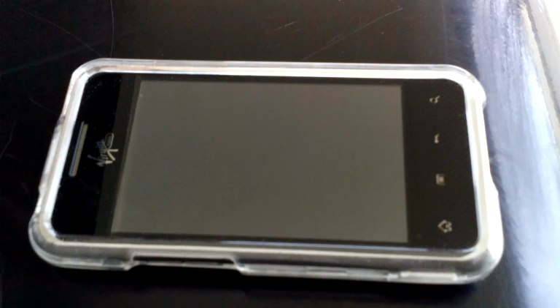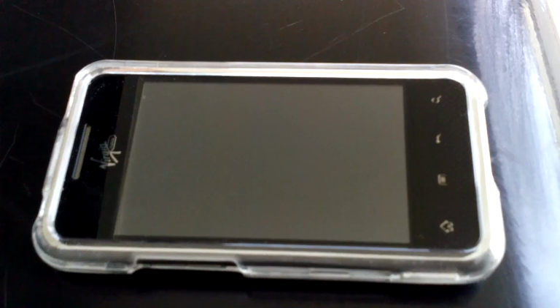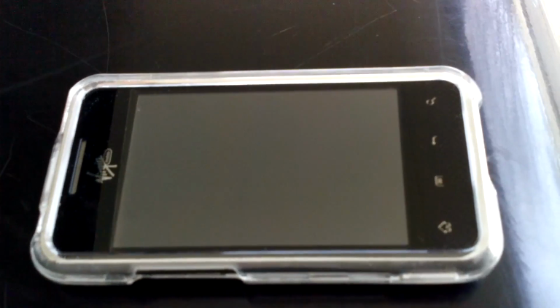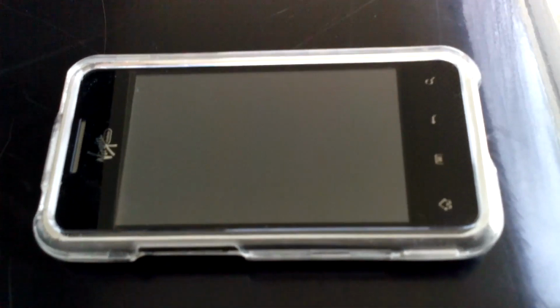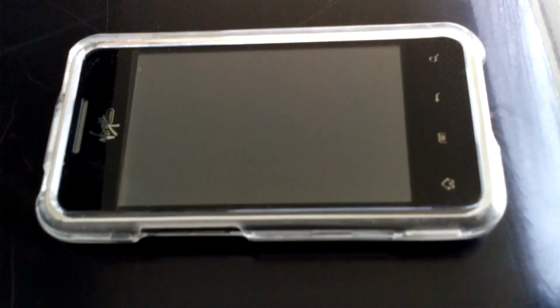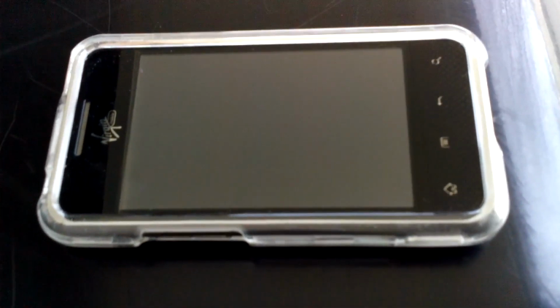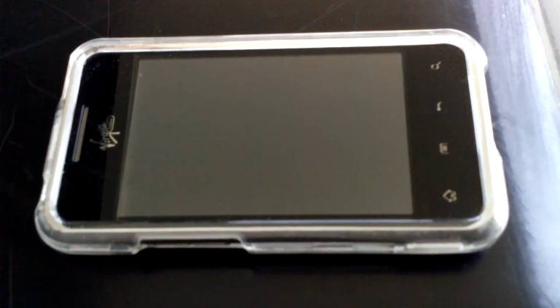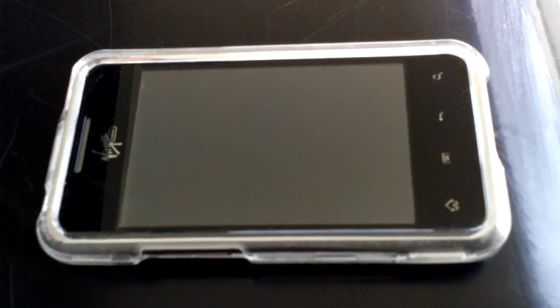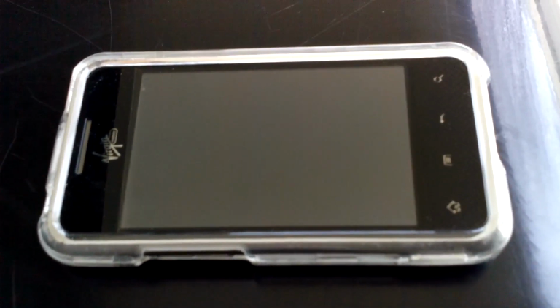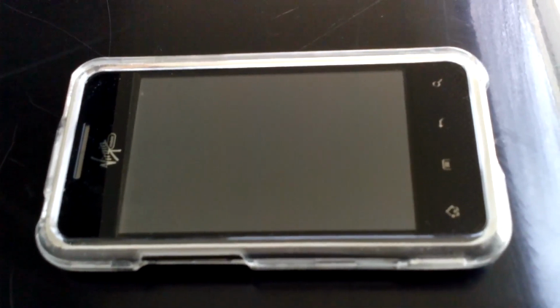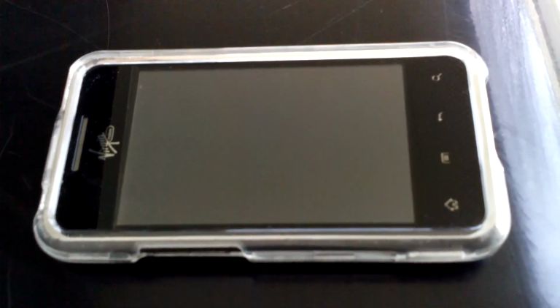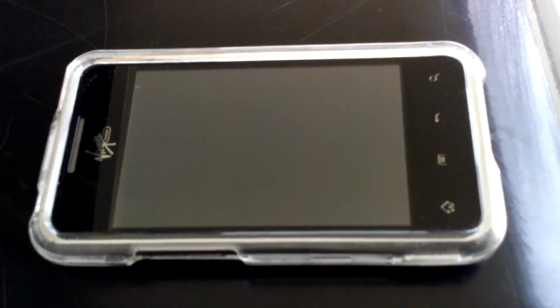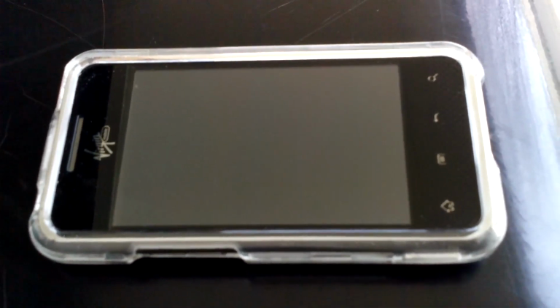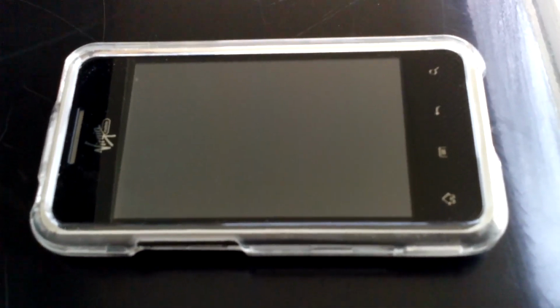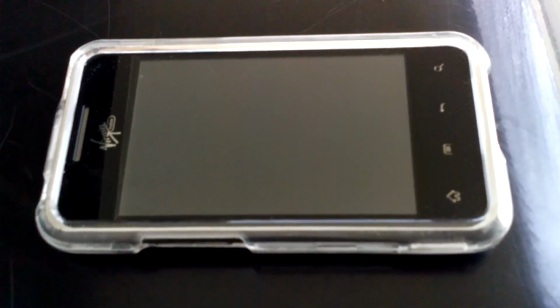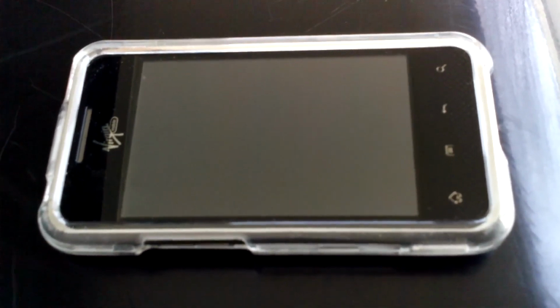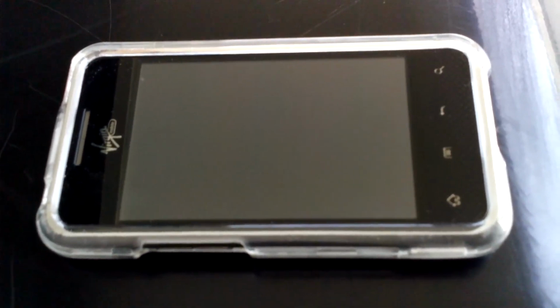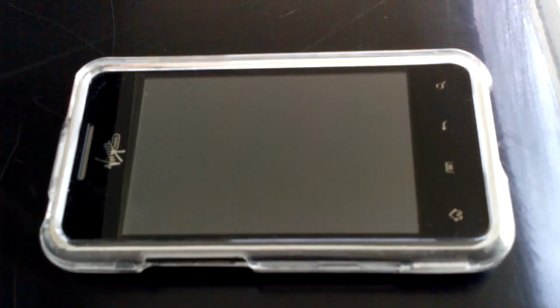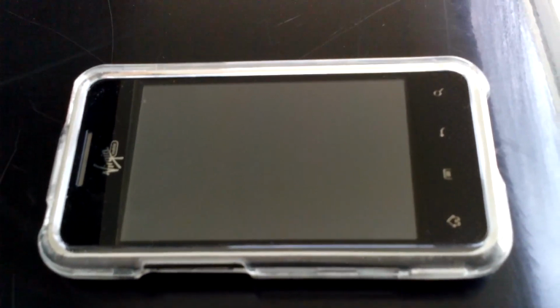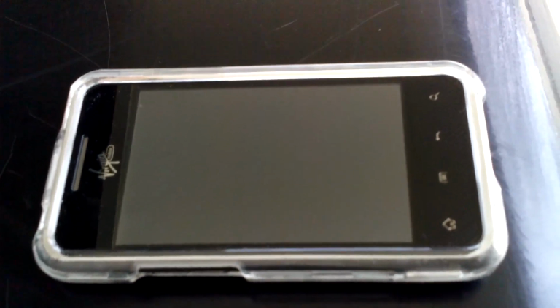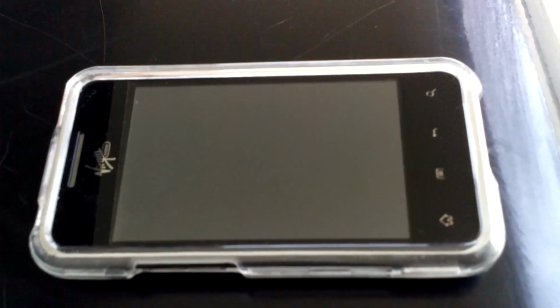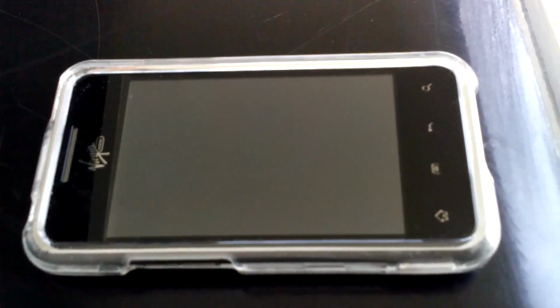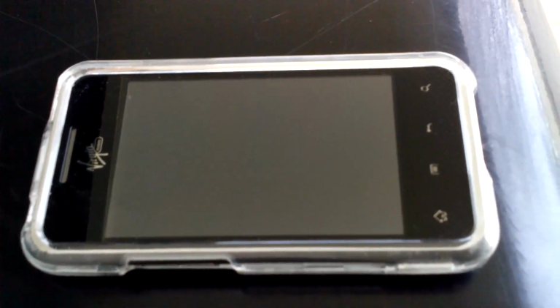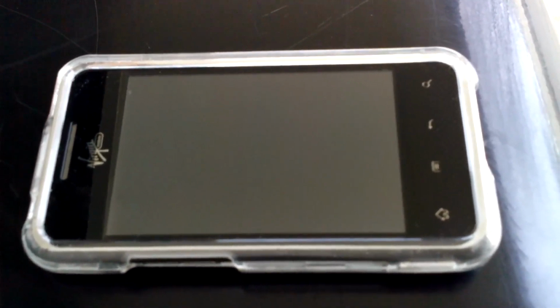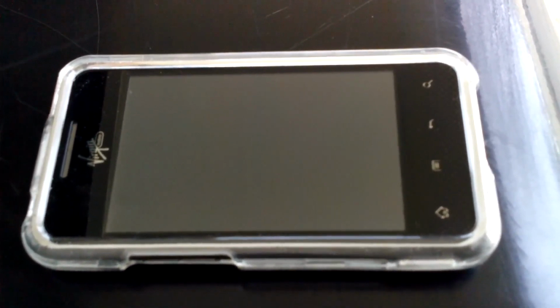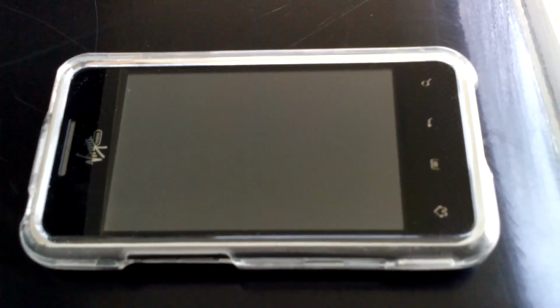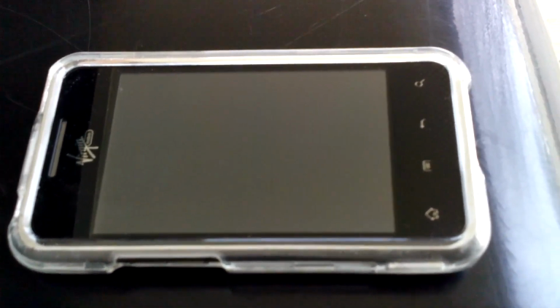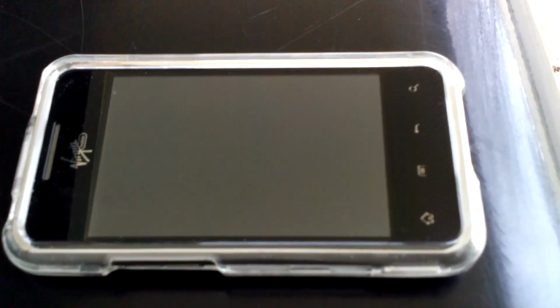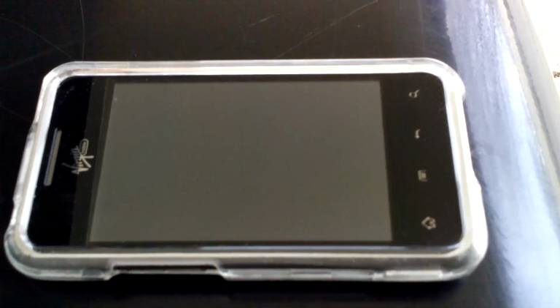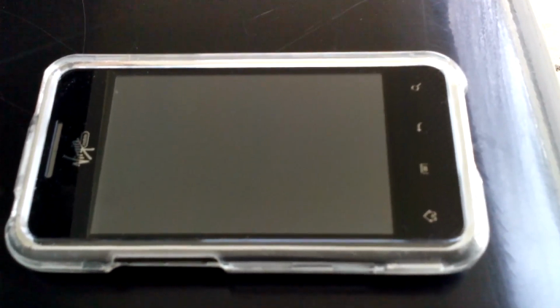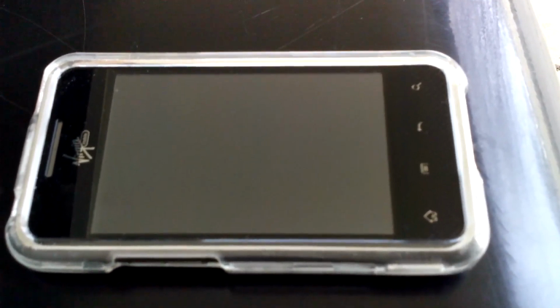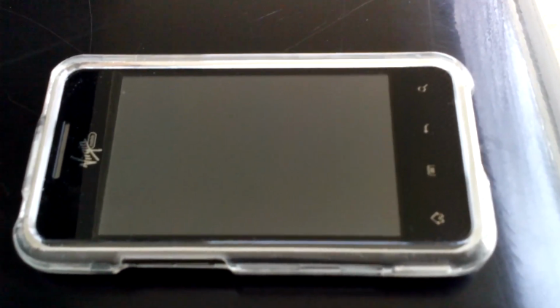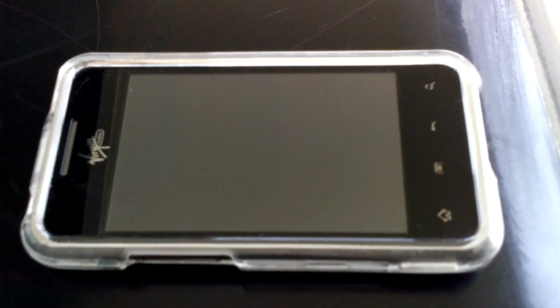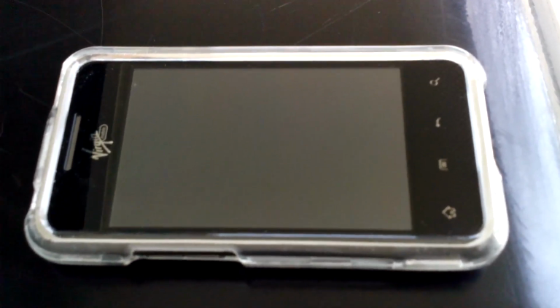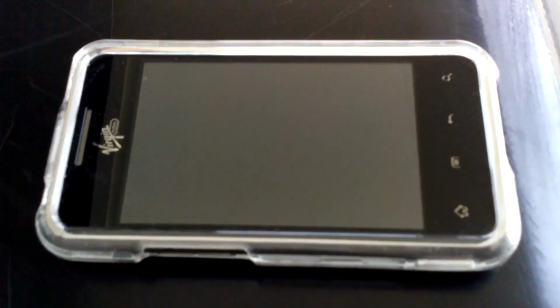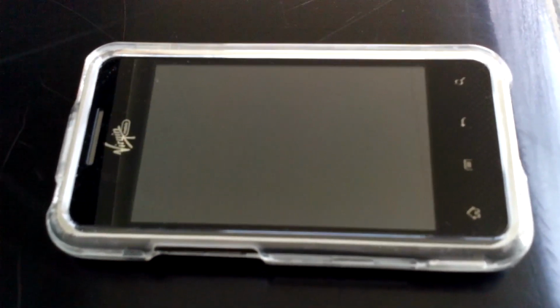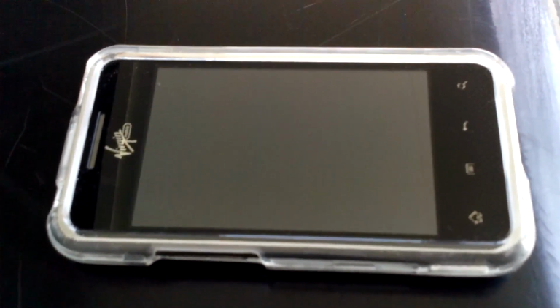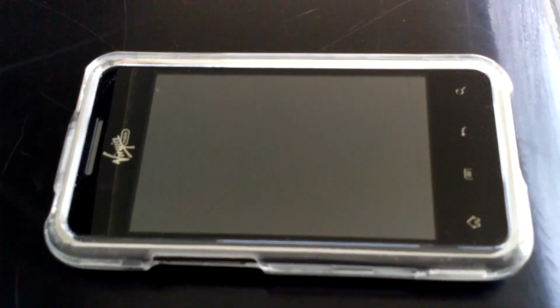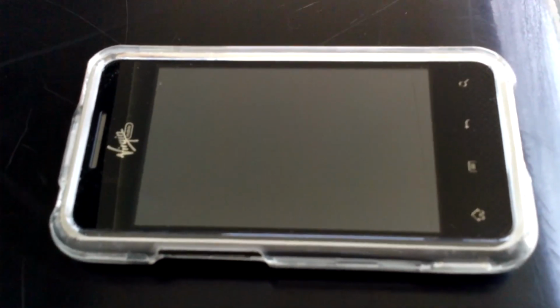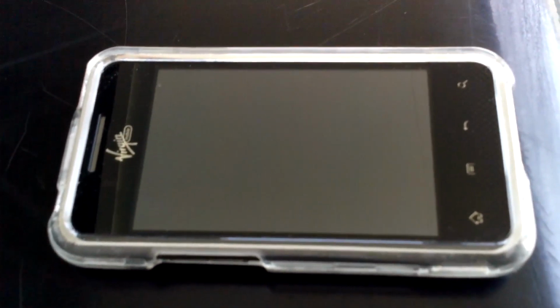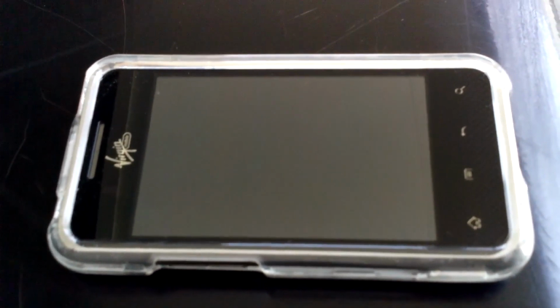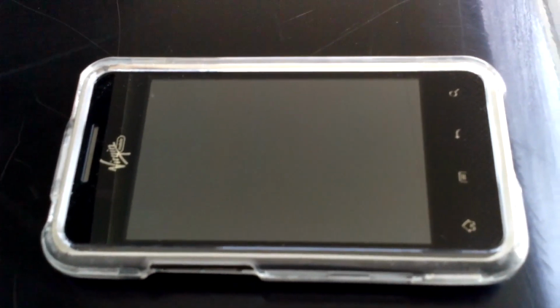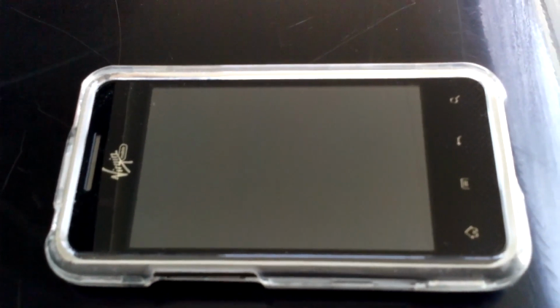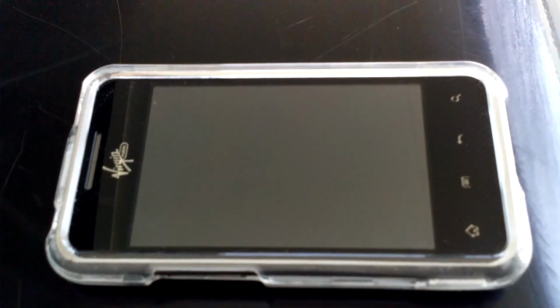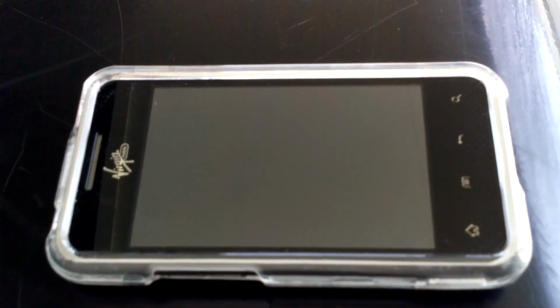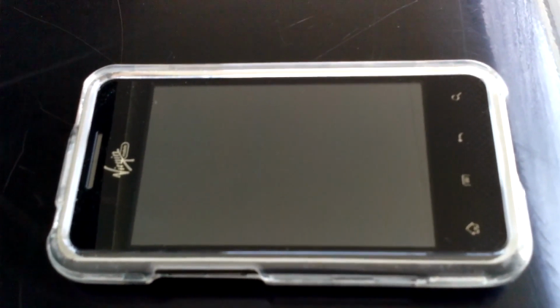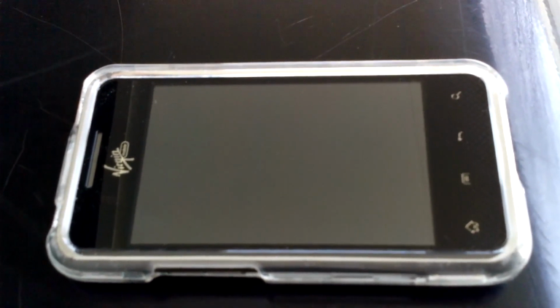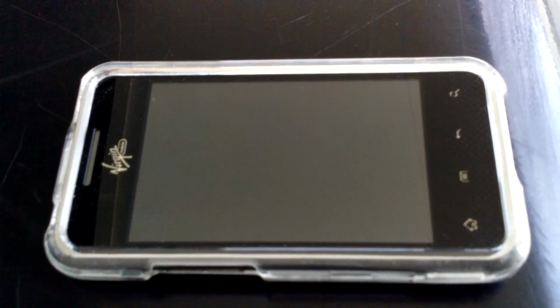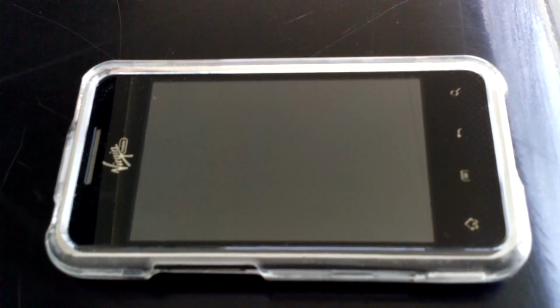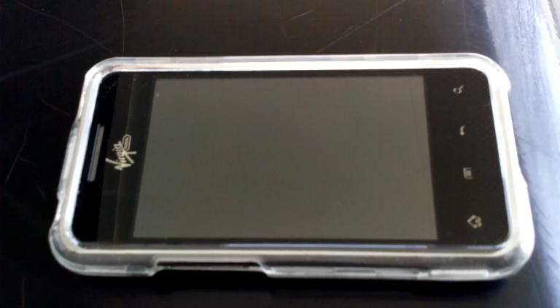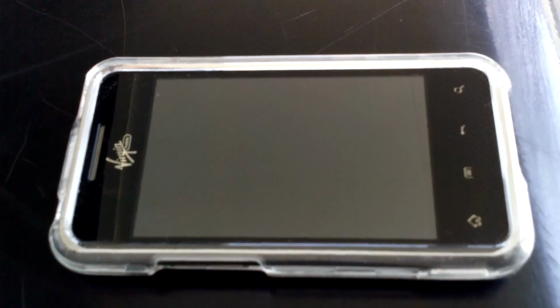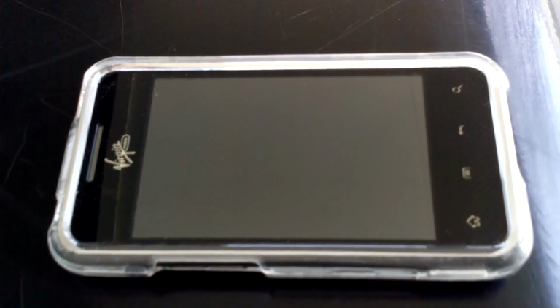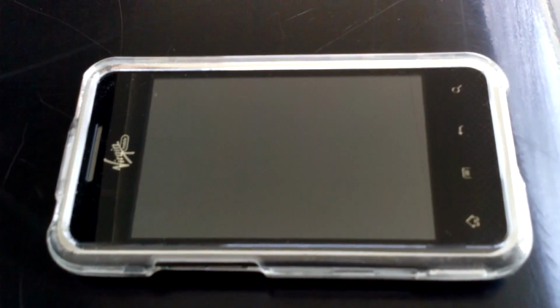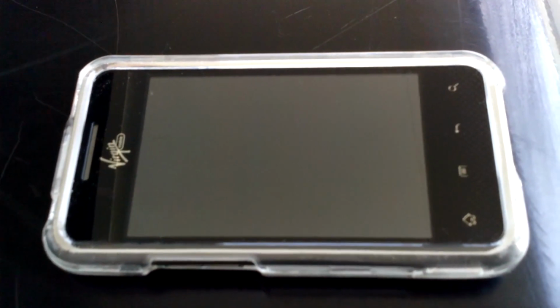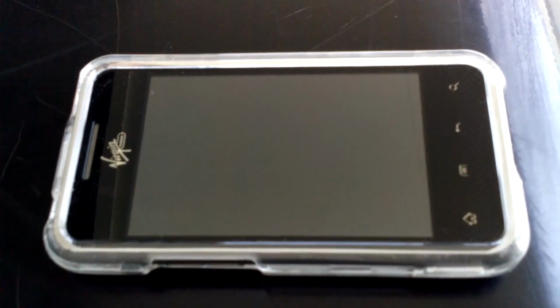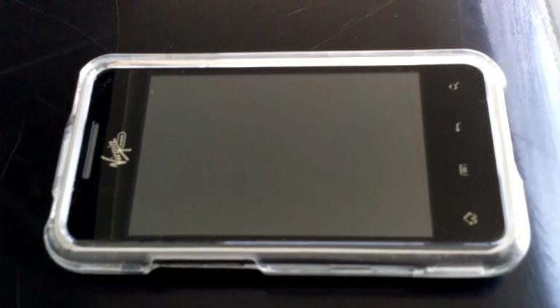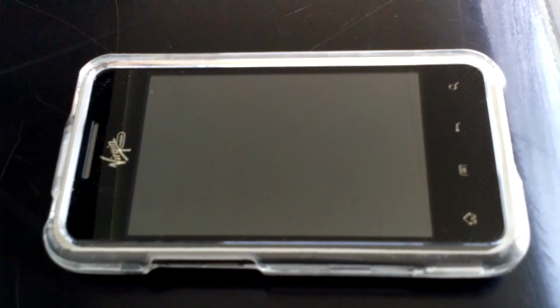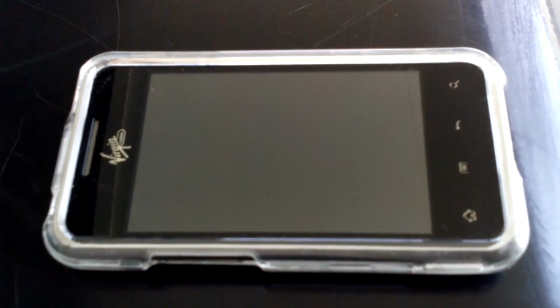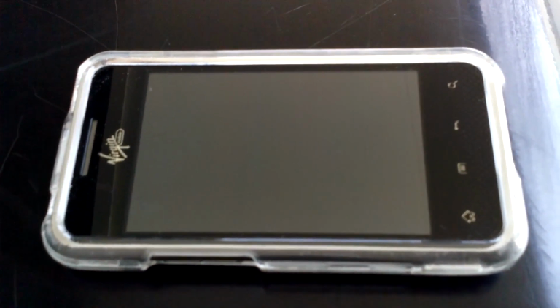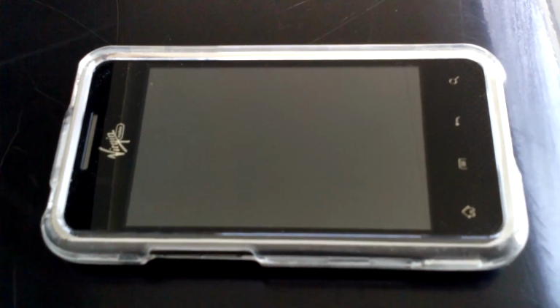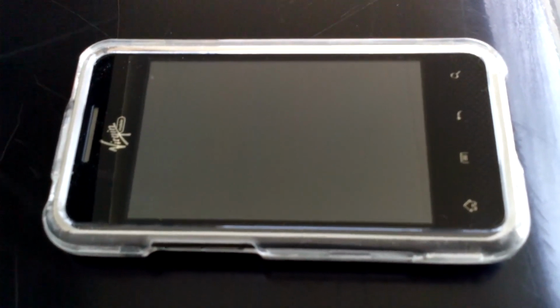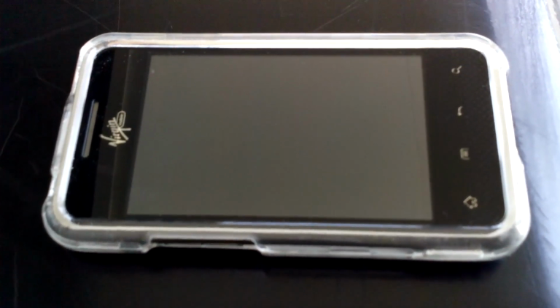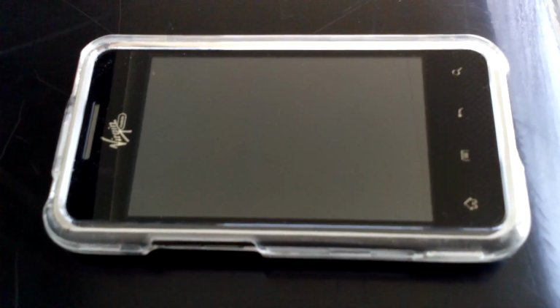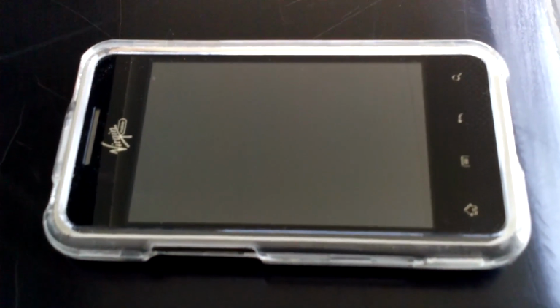Hello, this is BioDesigner48 here, and today I'm going to show y'all a special boot animation I got on my LG Optimus Elite.